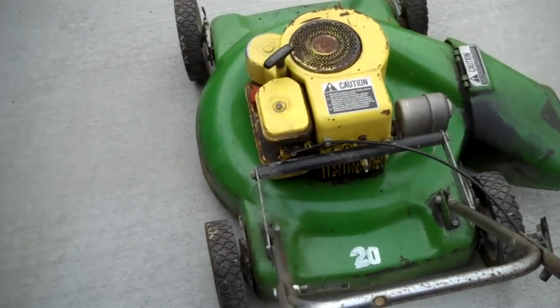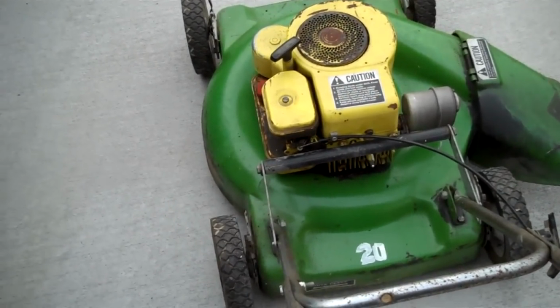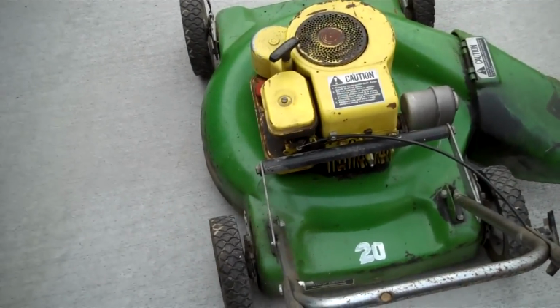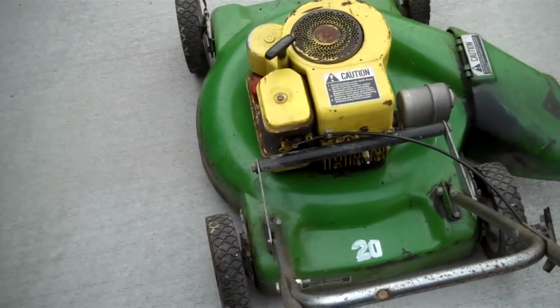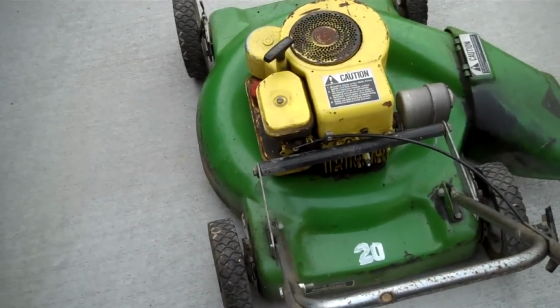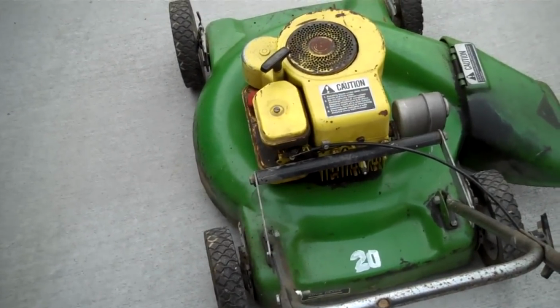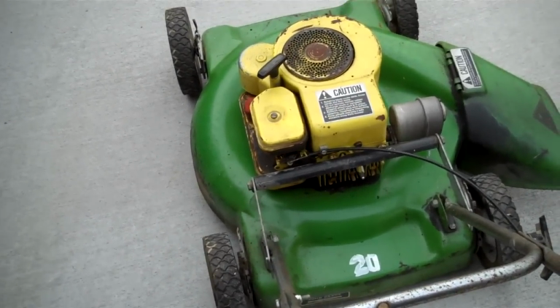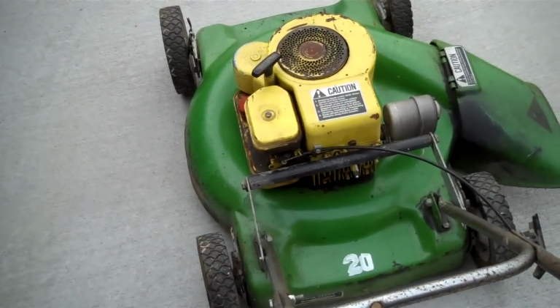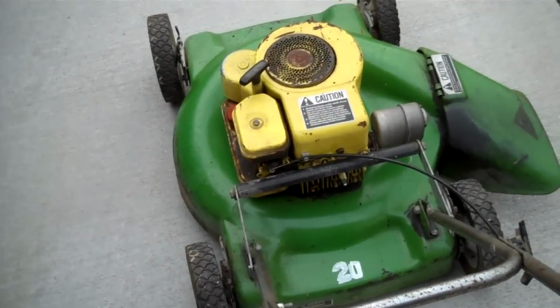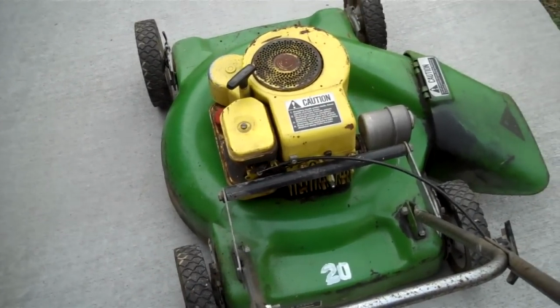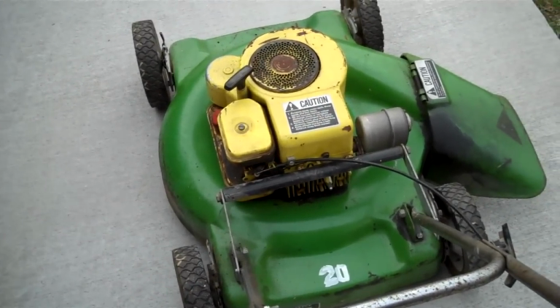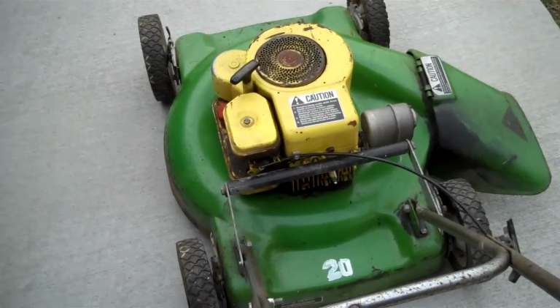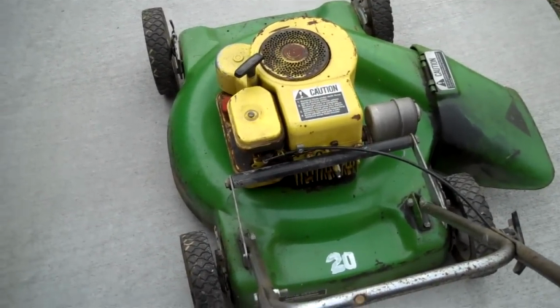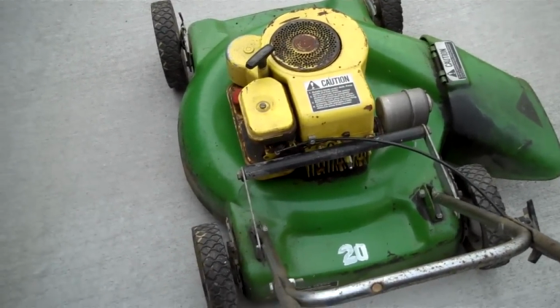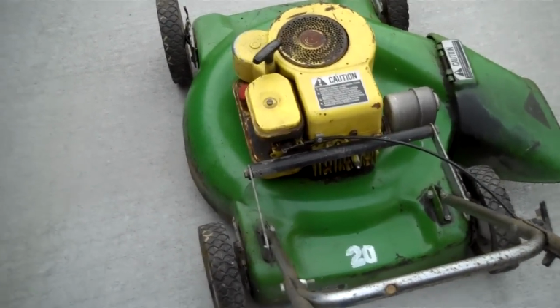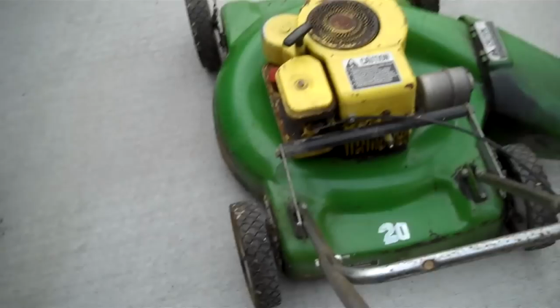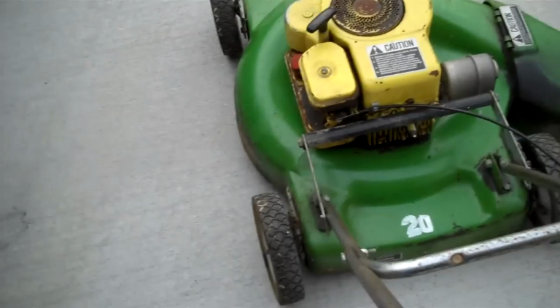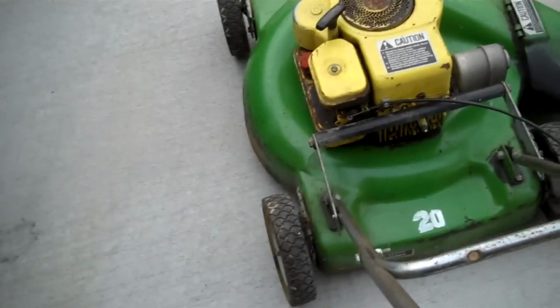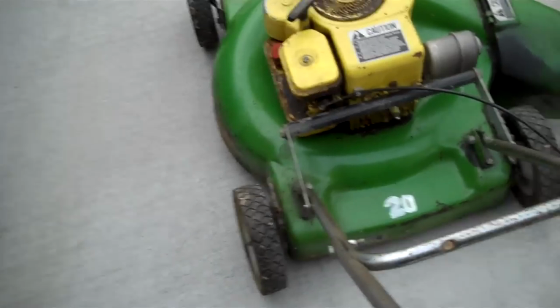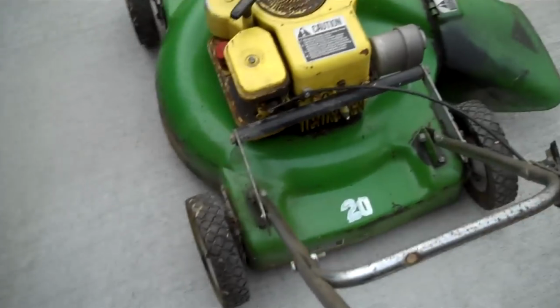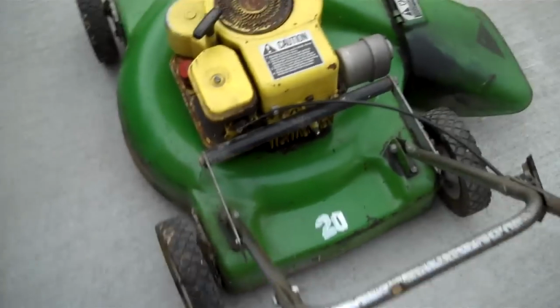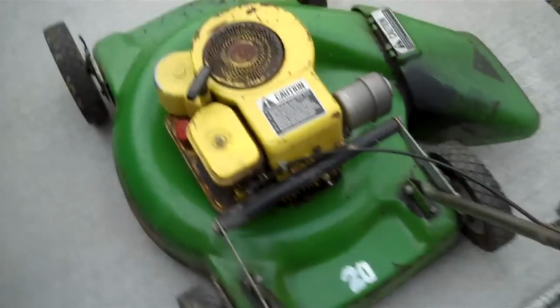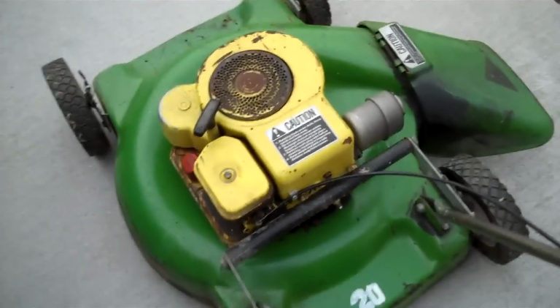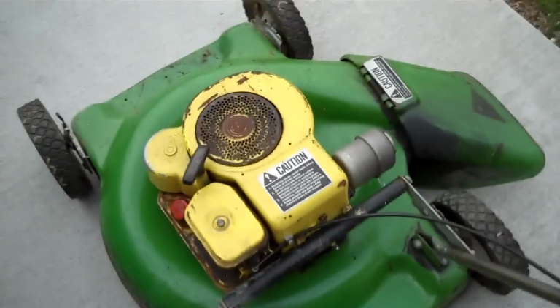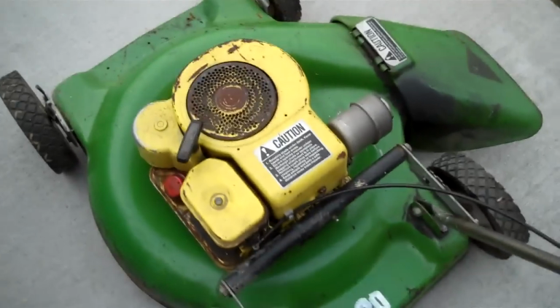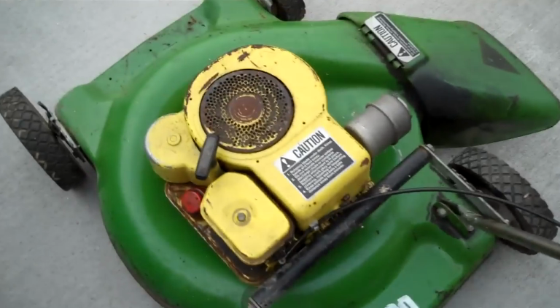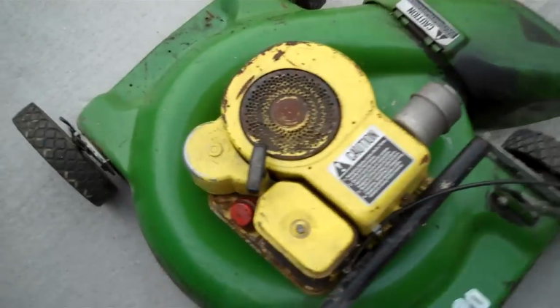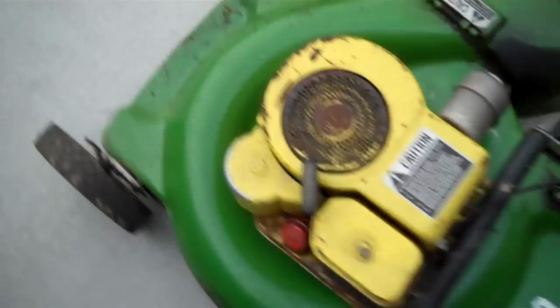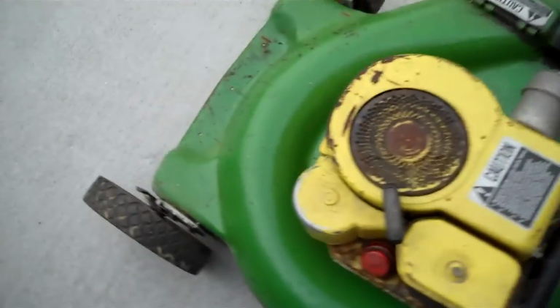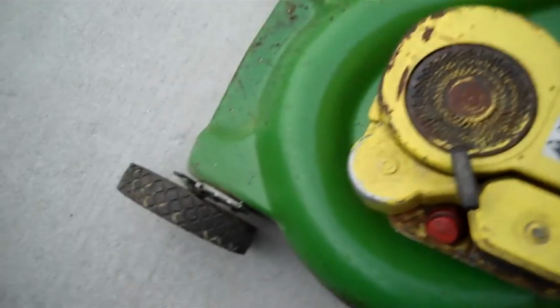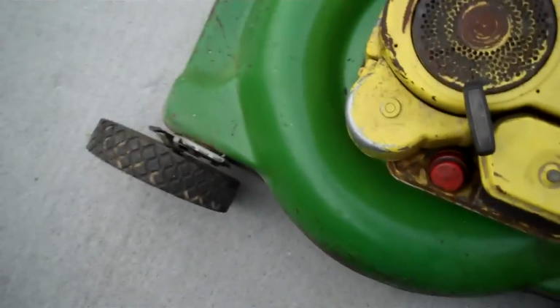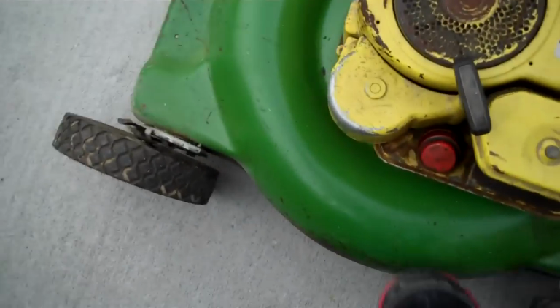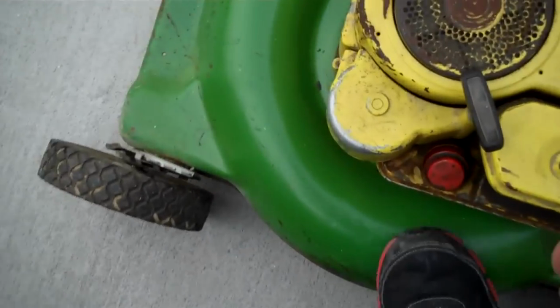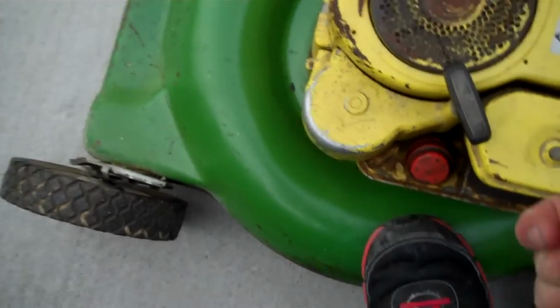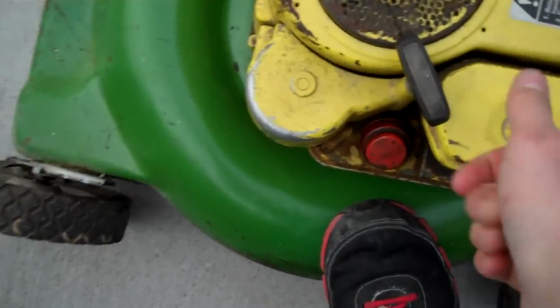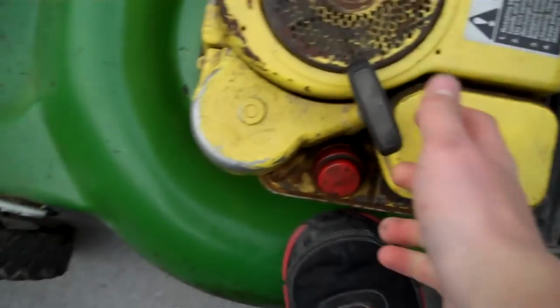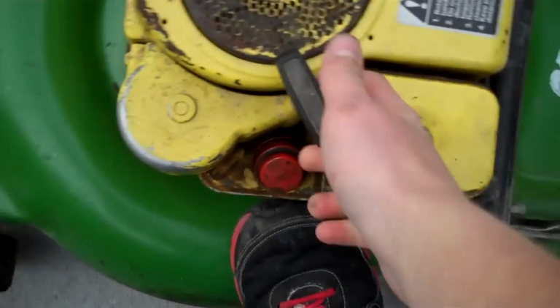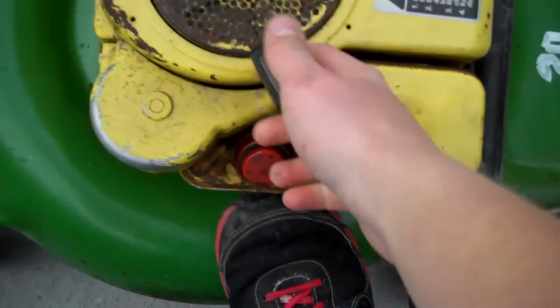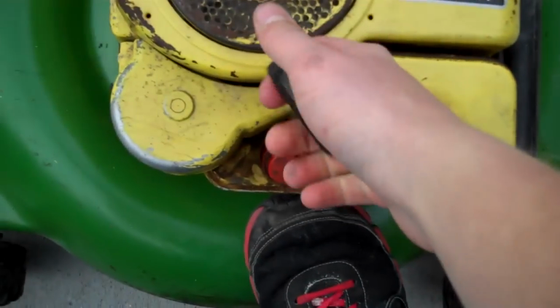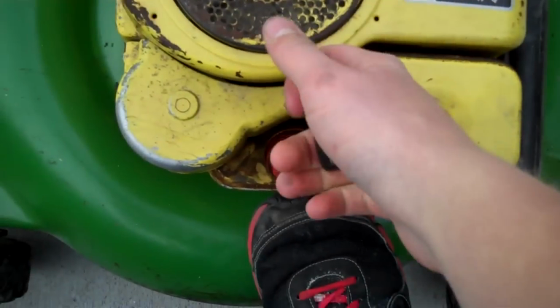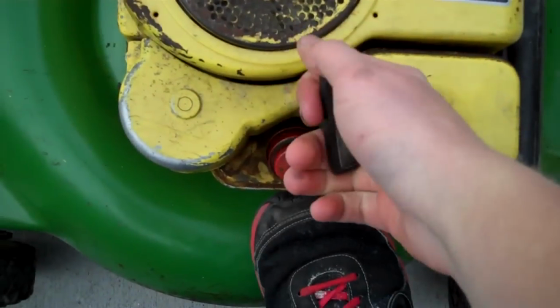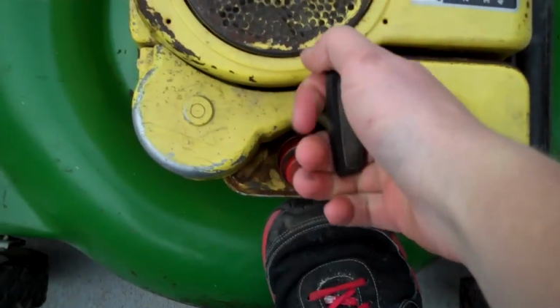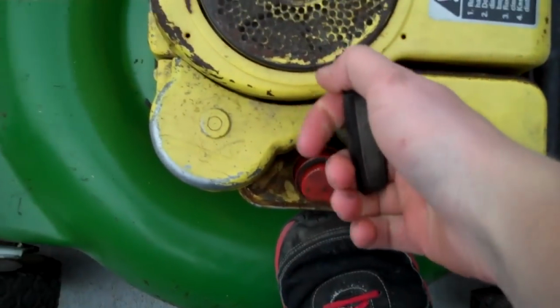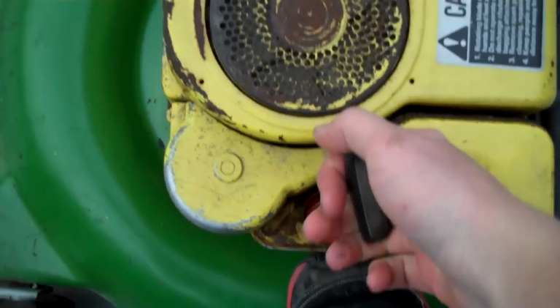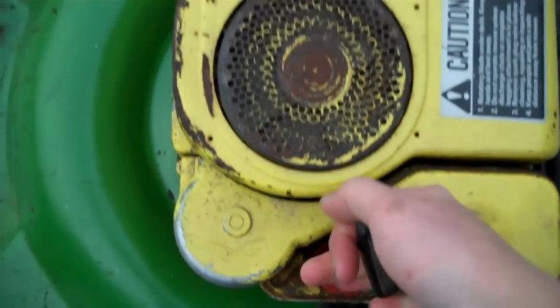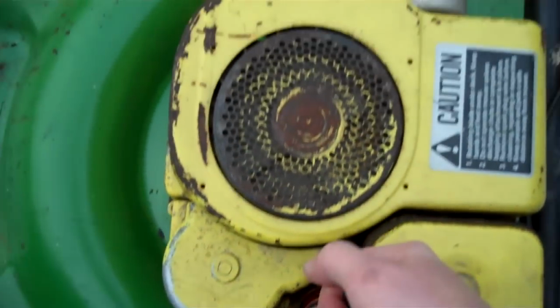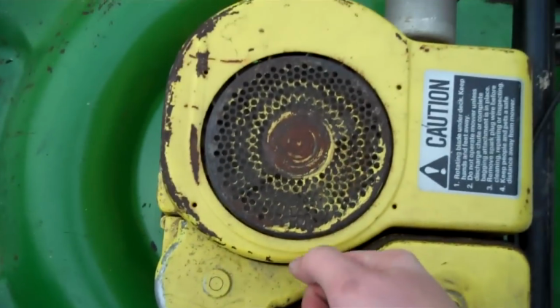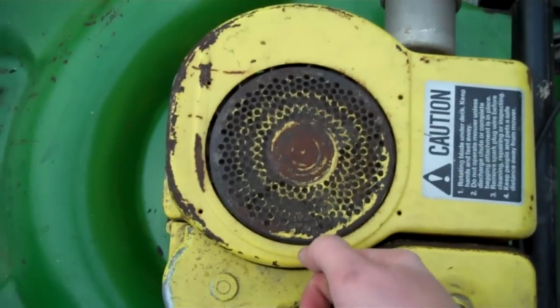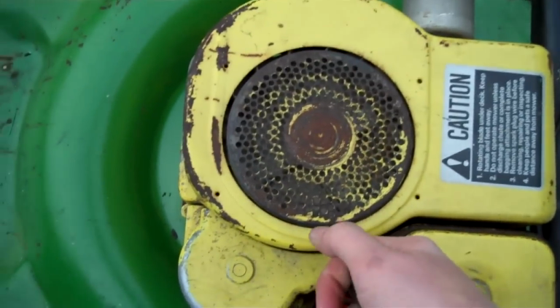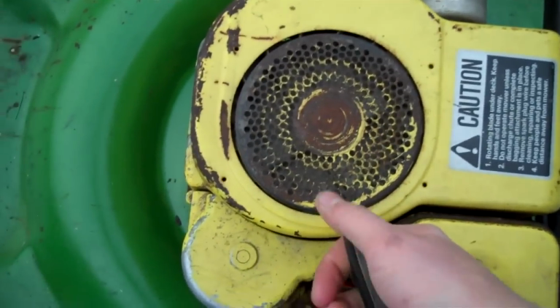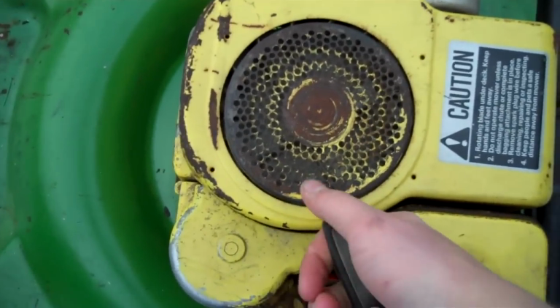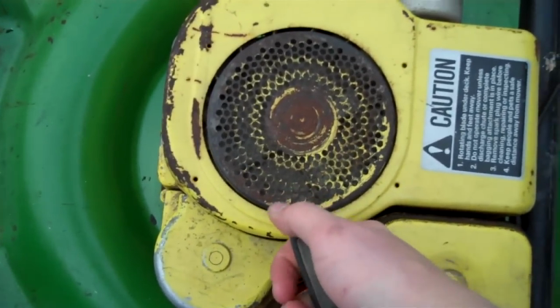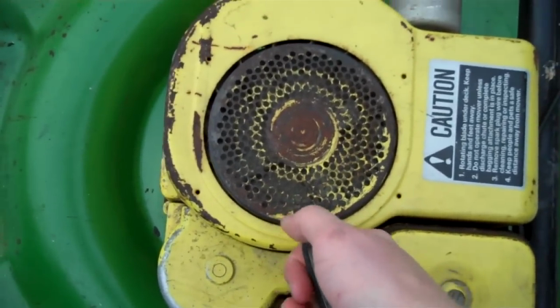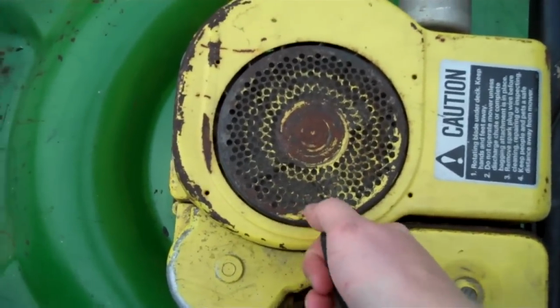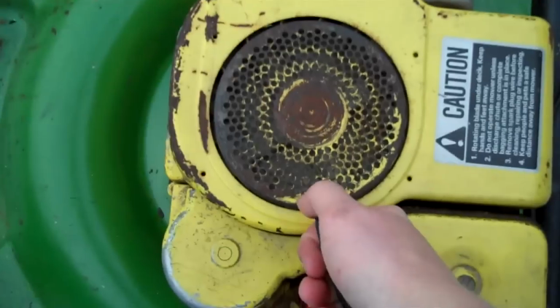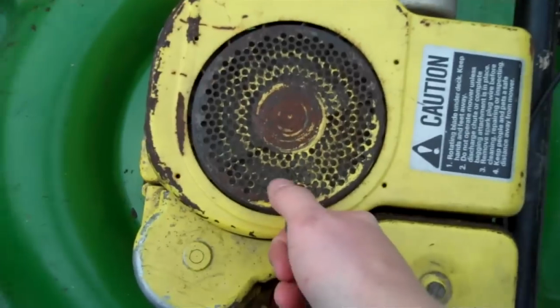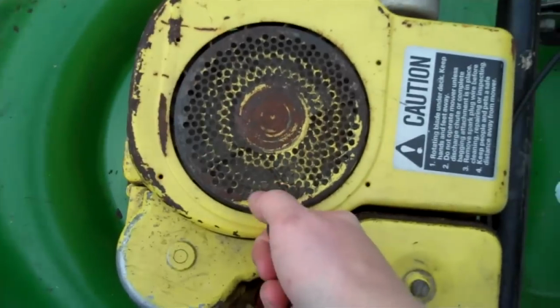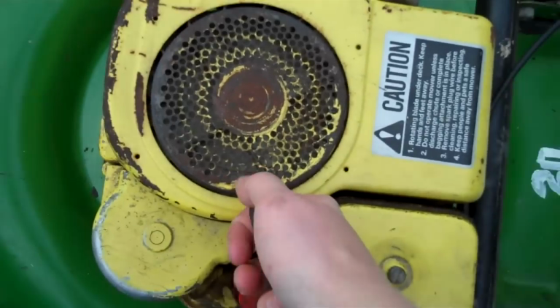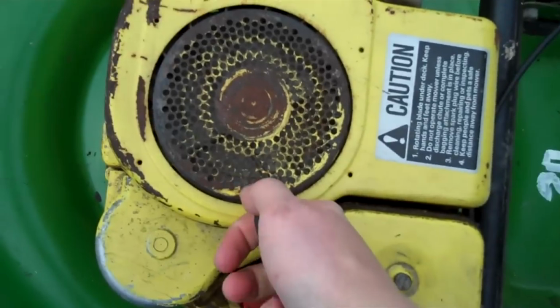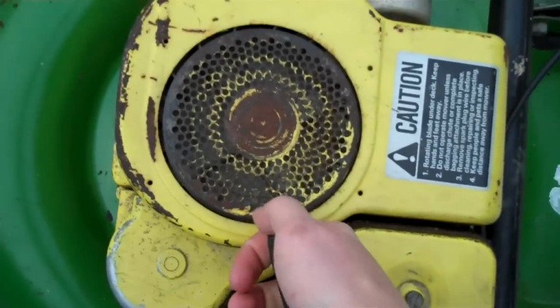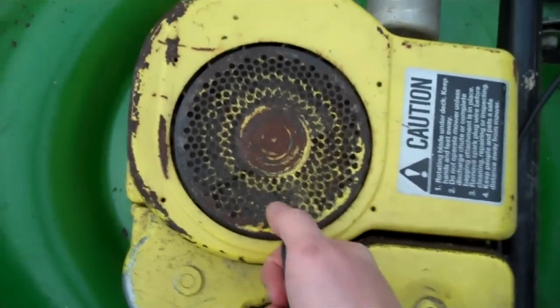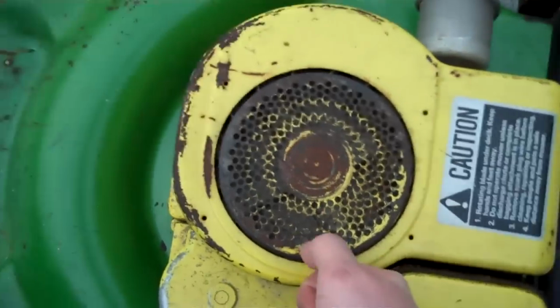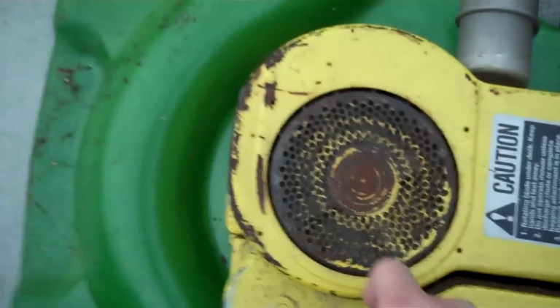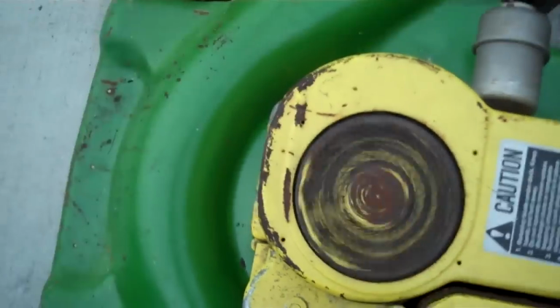I'll go ahead and give it a start. Just the pull starter down here — I've got to hold it with my foot — it should fire right off.